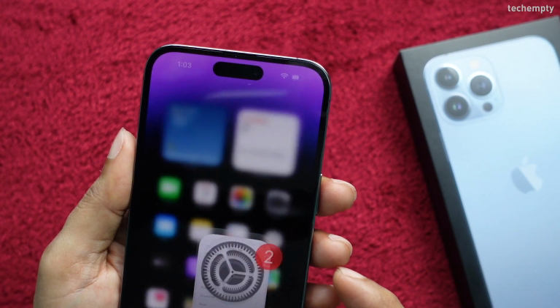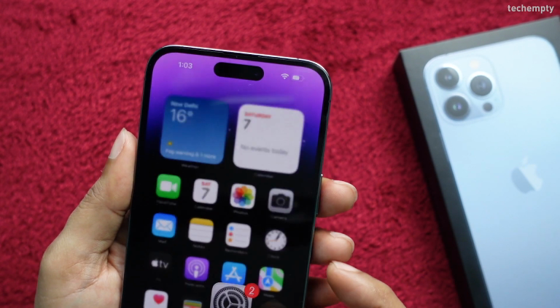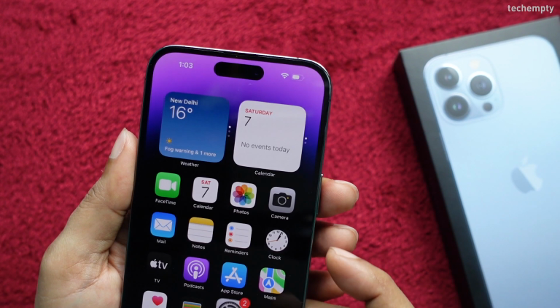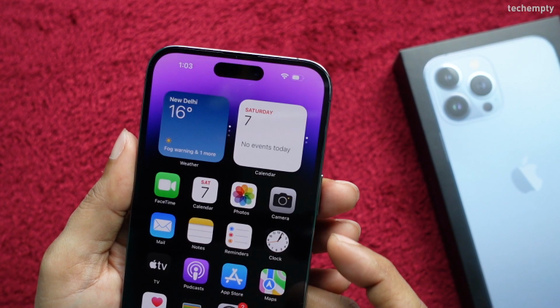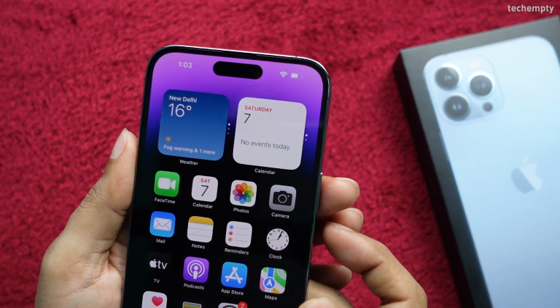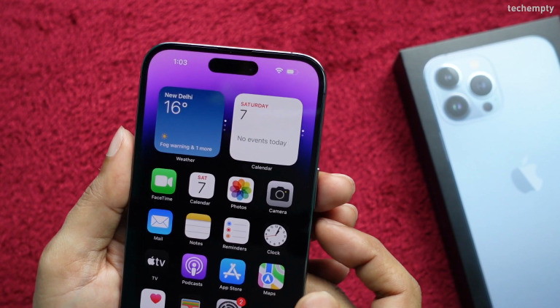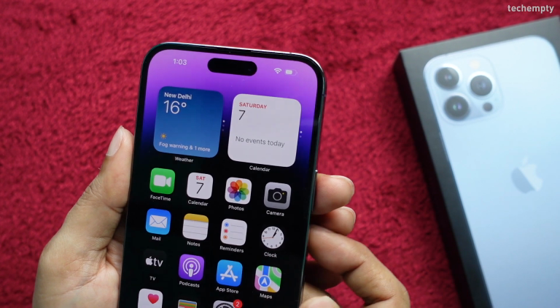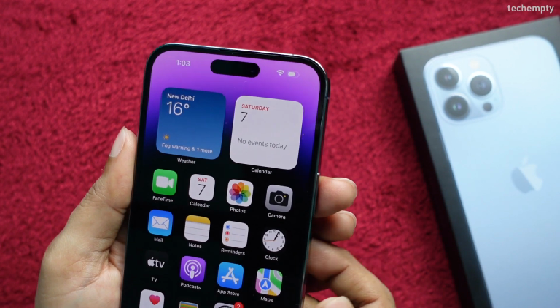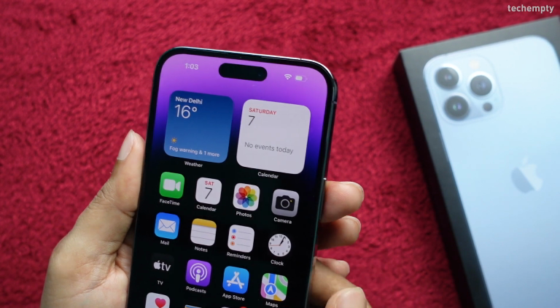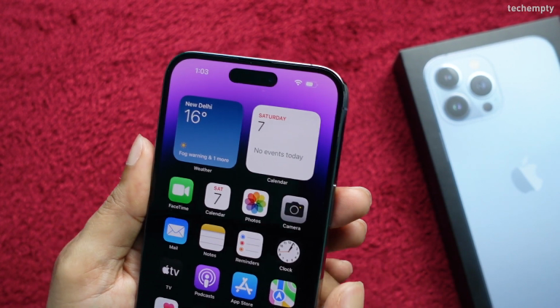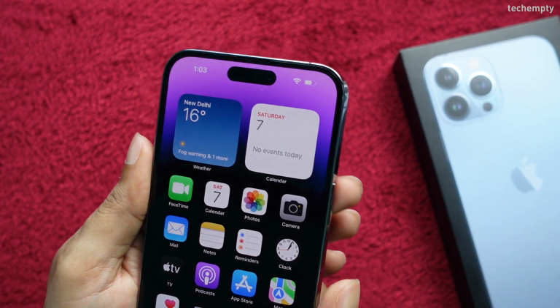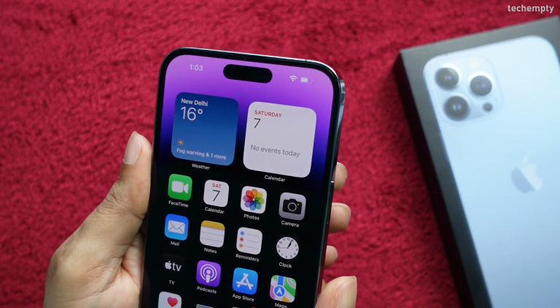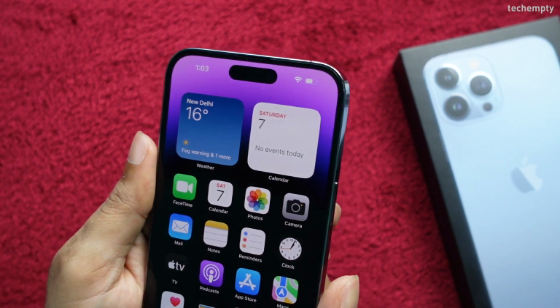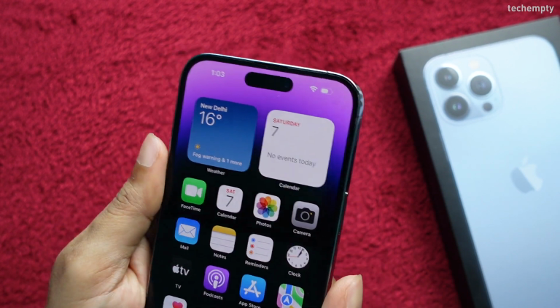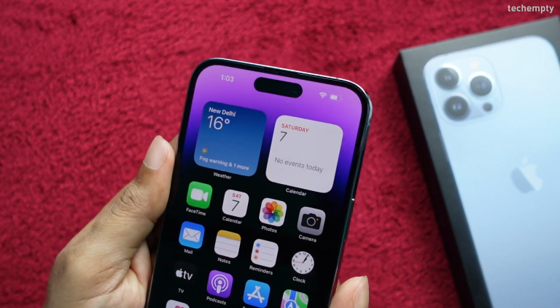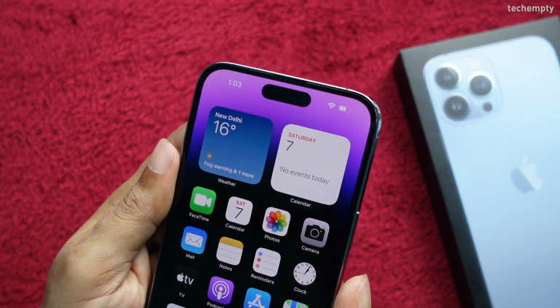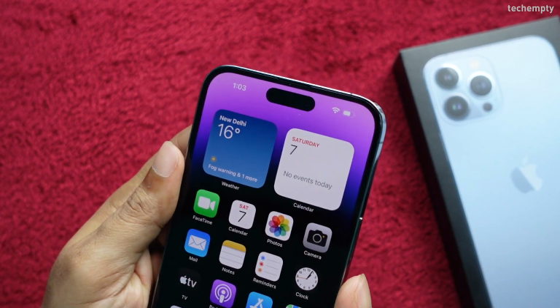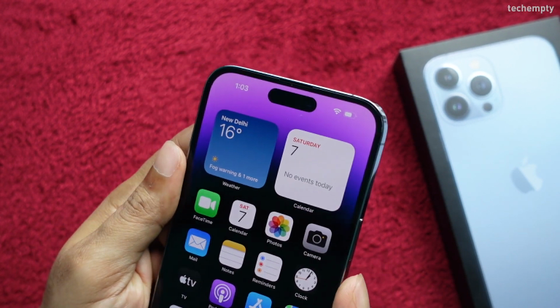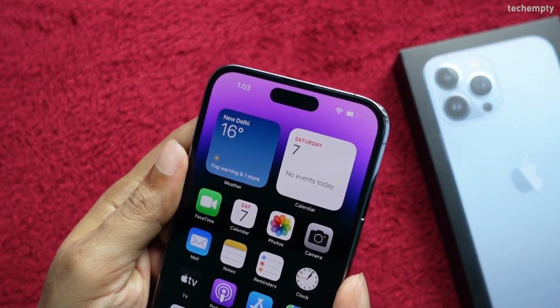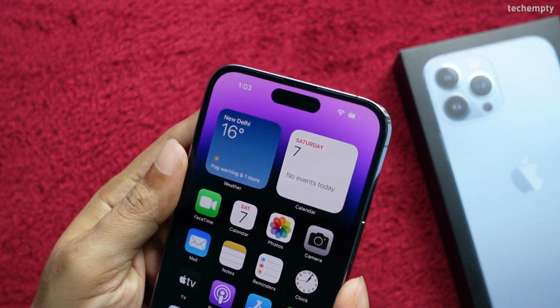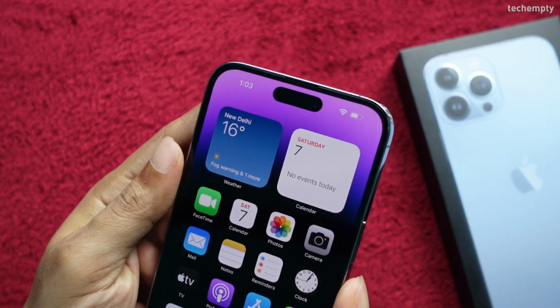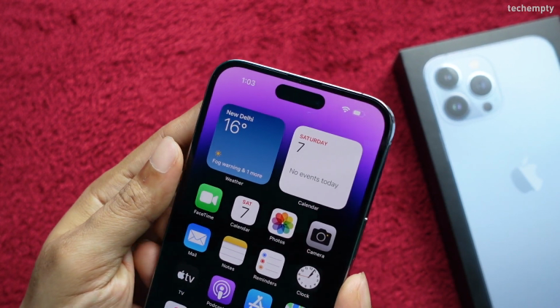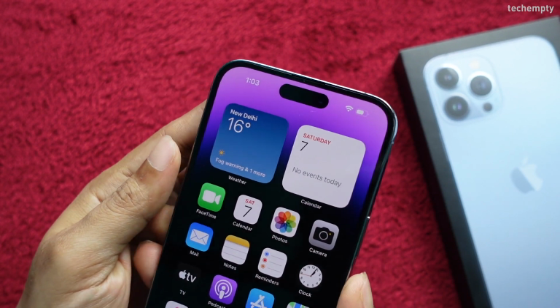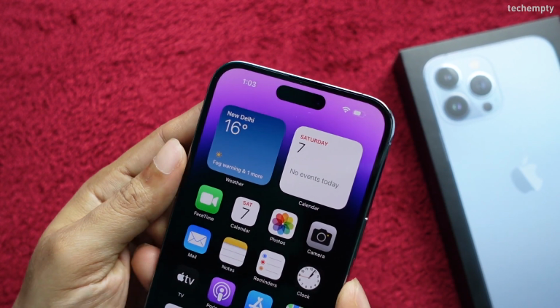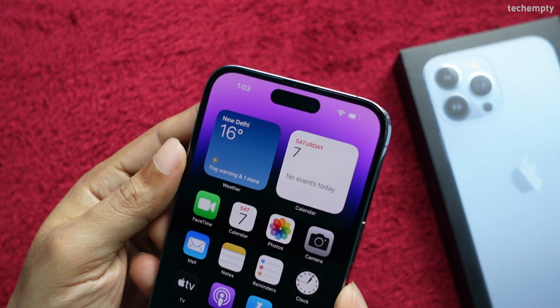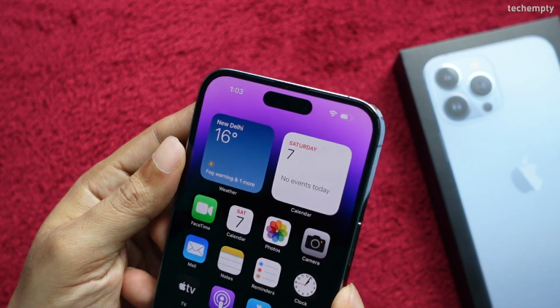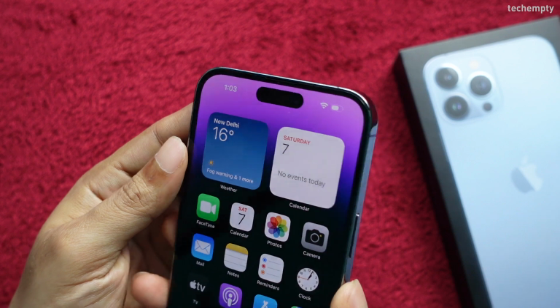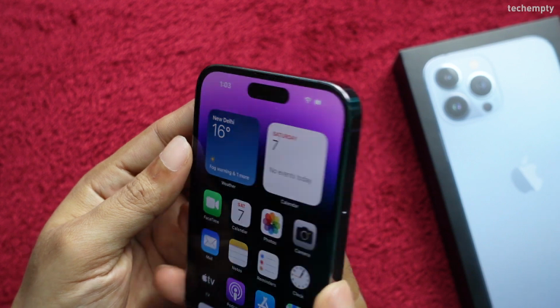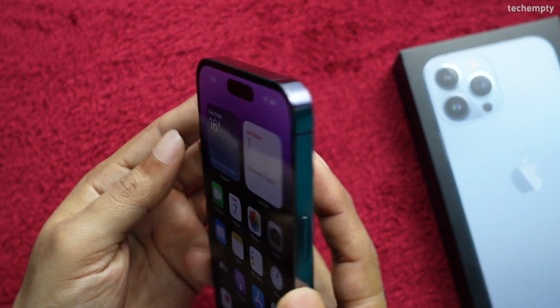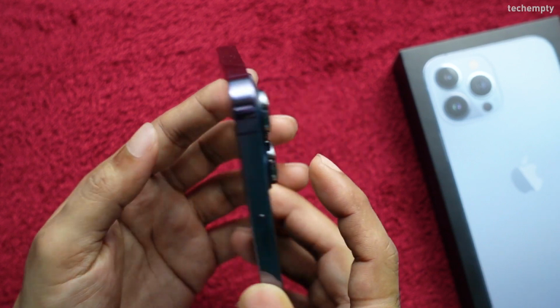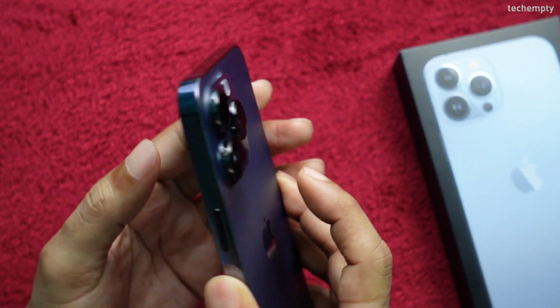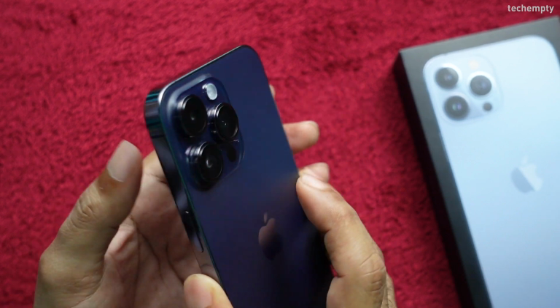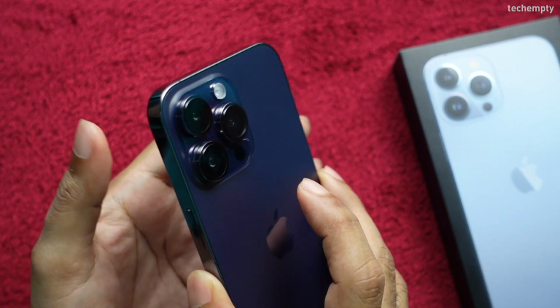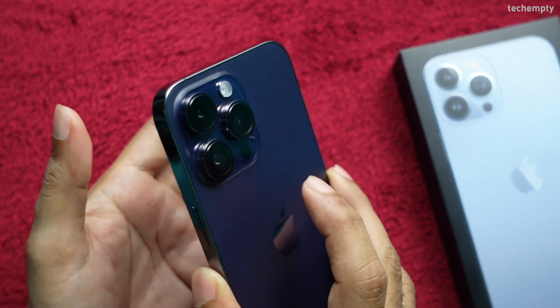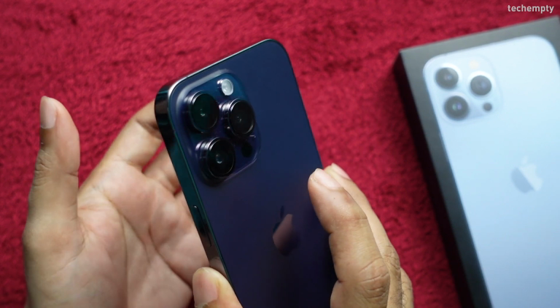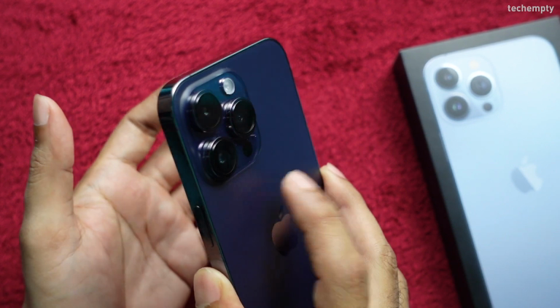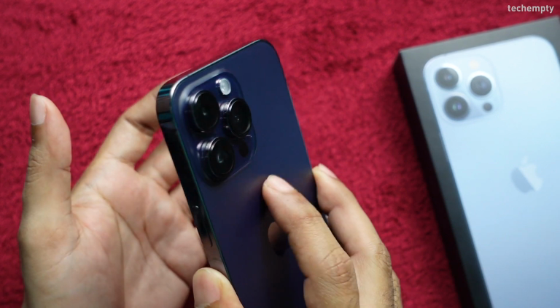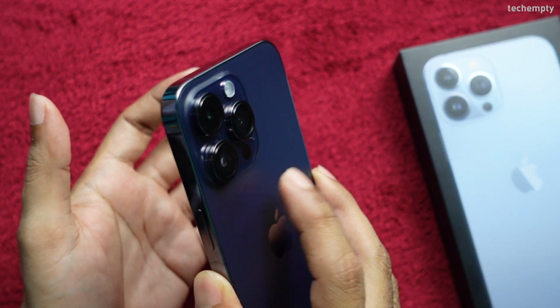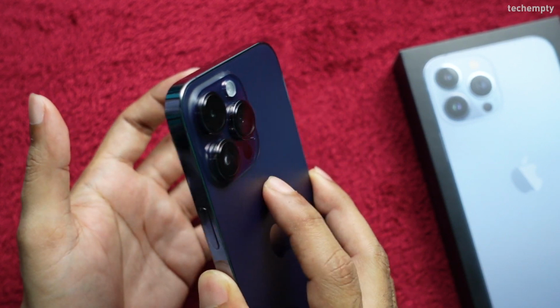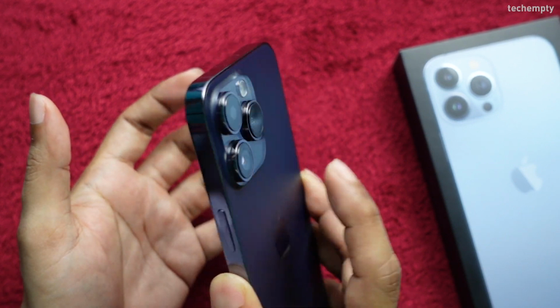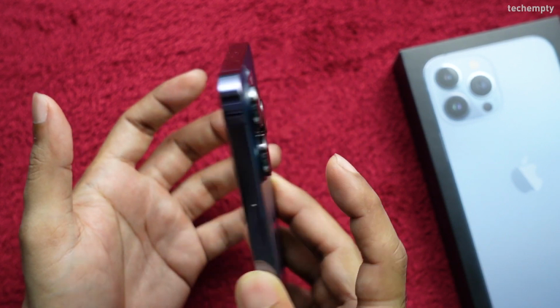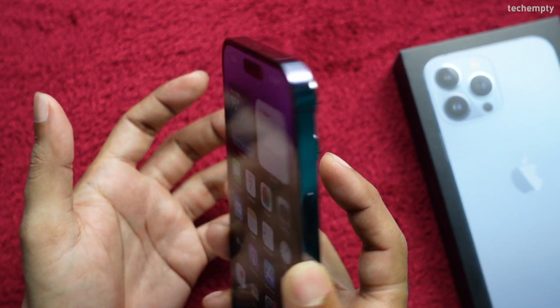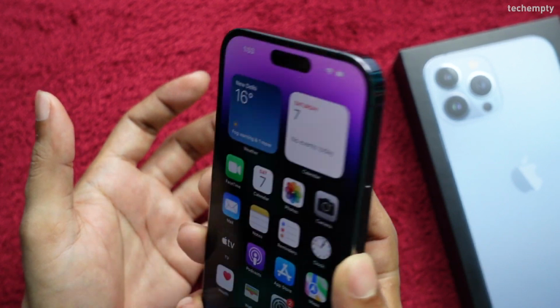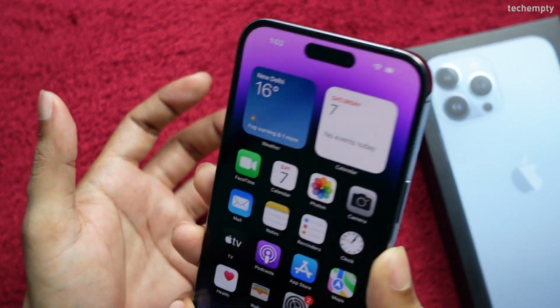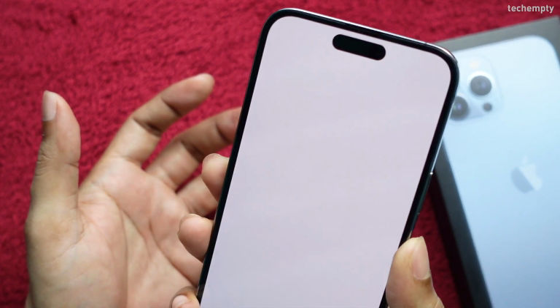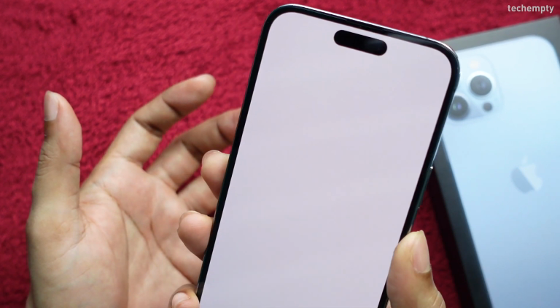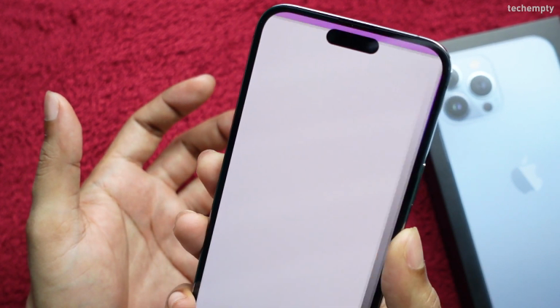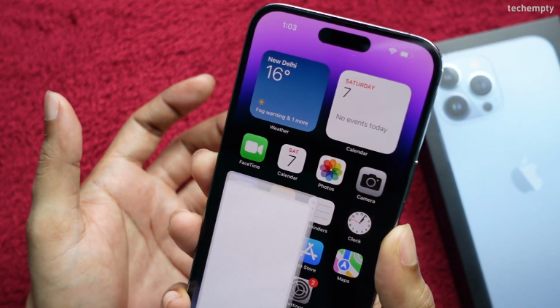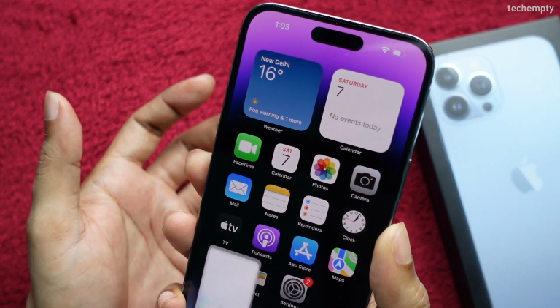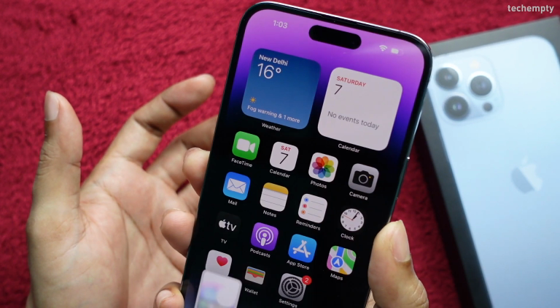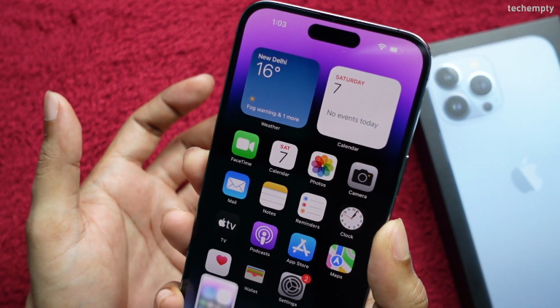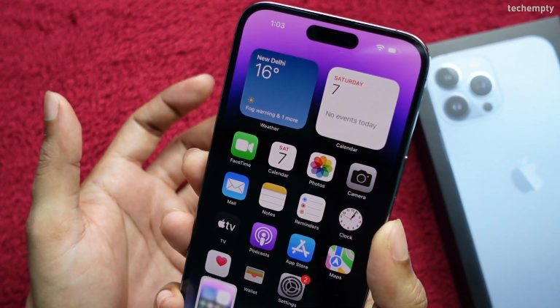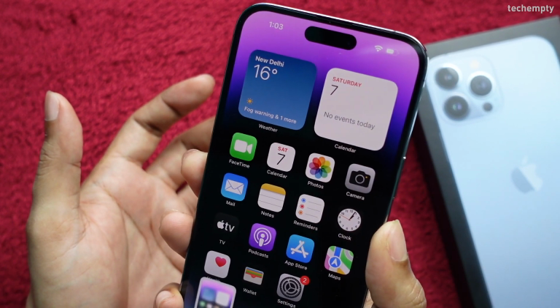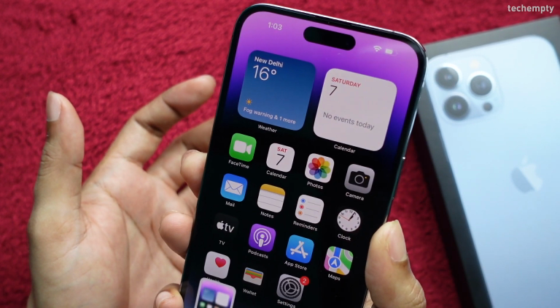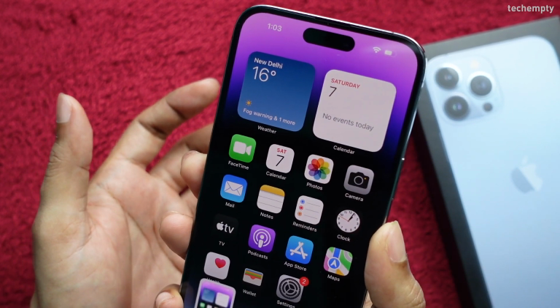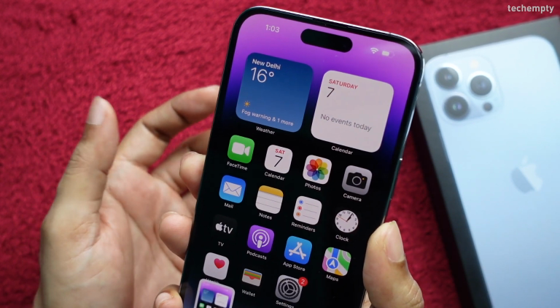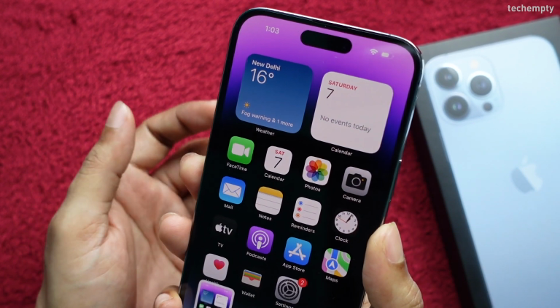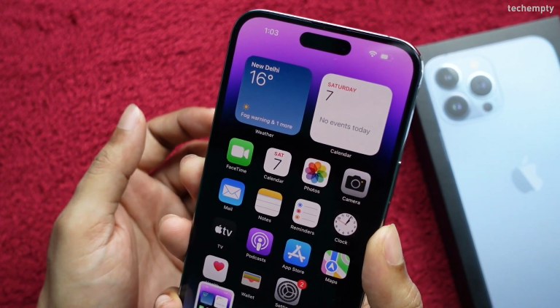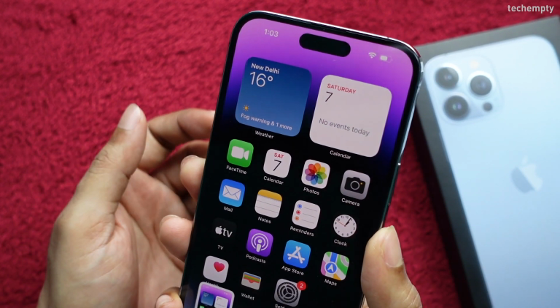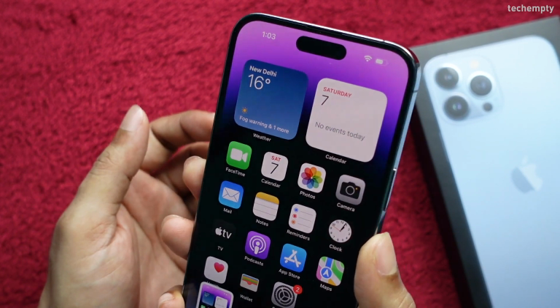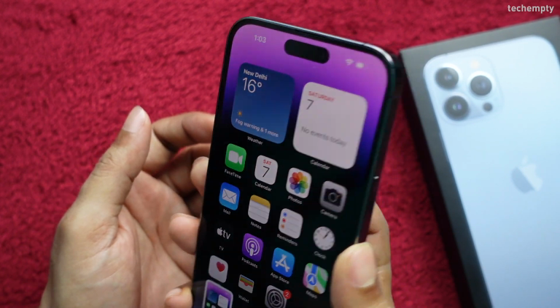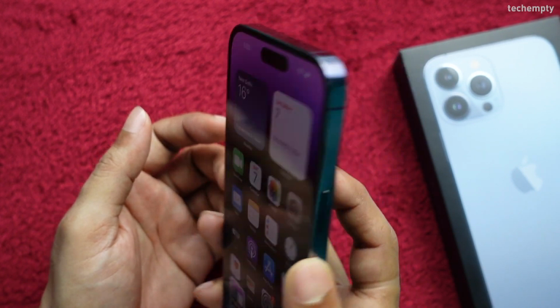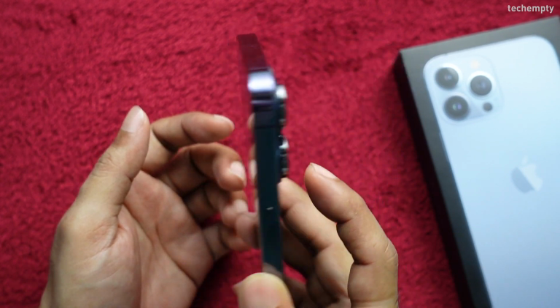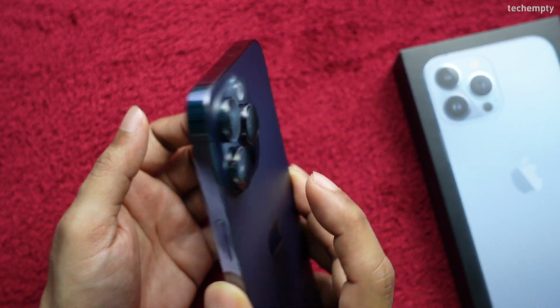From now on, when I double tap on the back of the iPhone, it will take a screenshot for me.